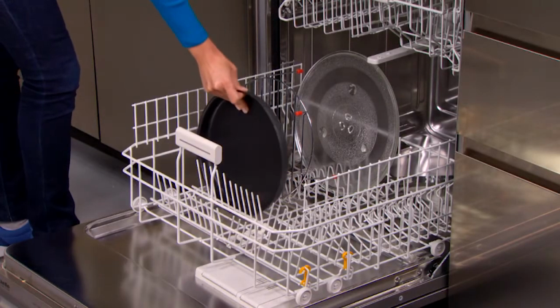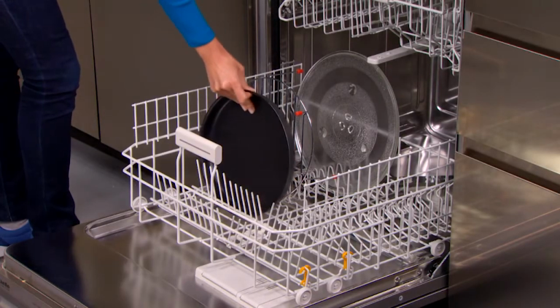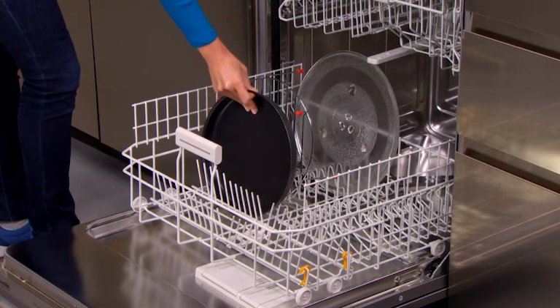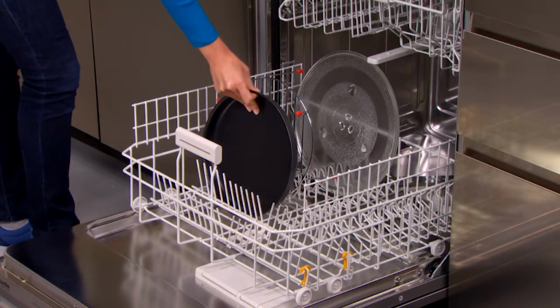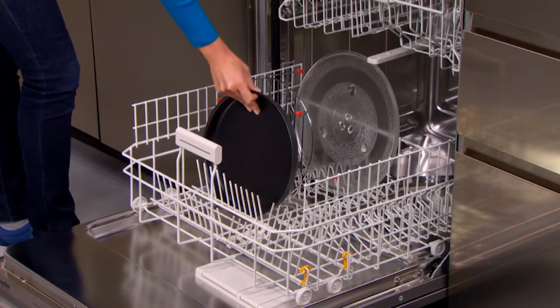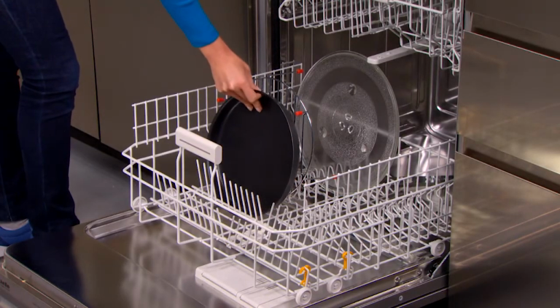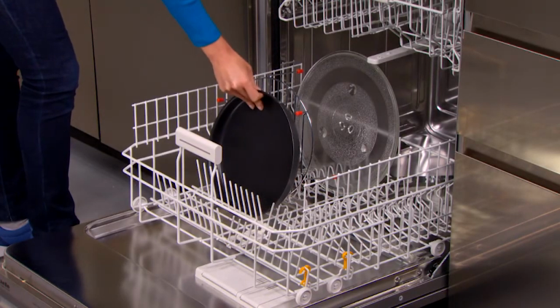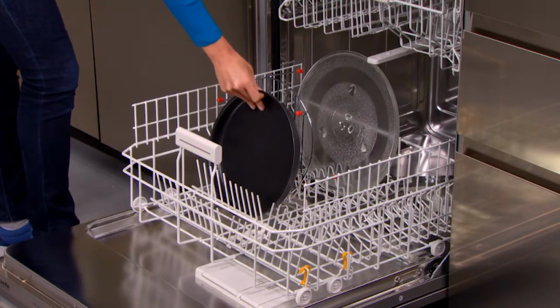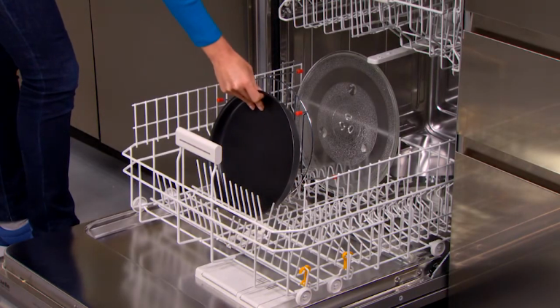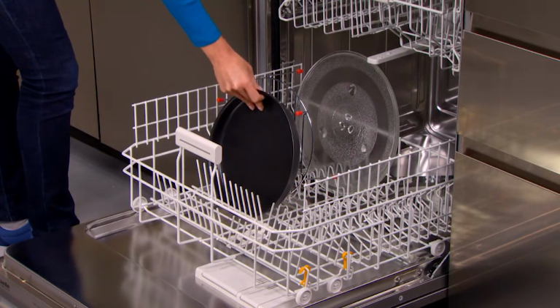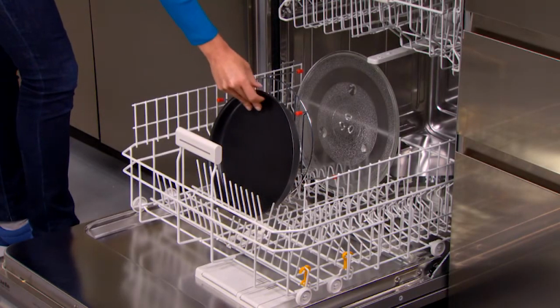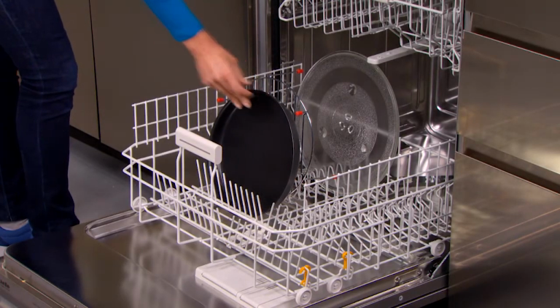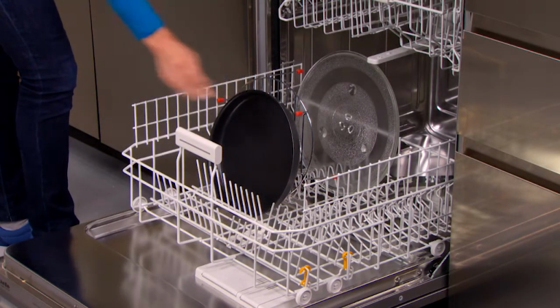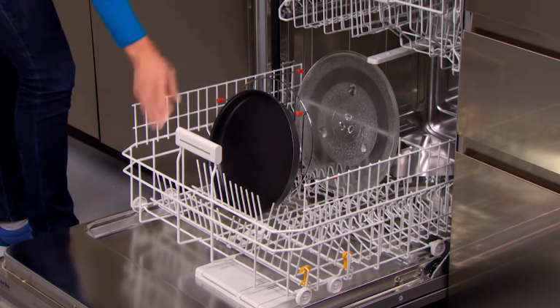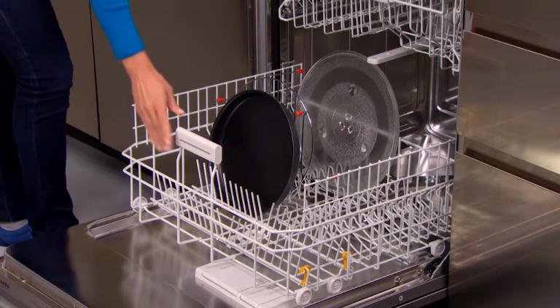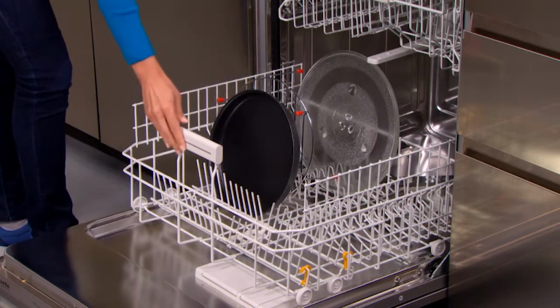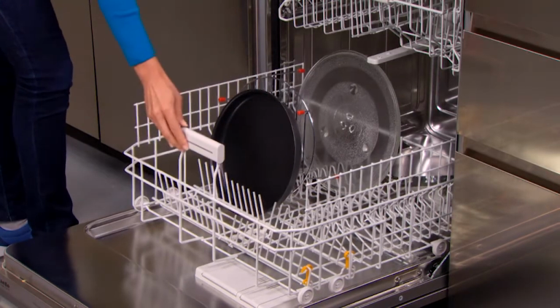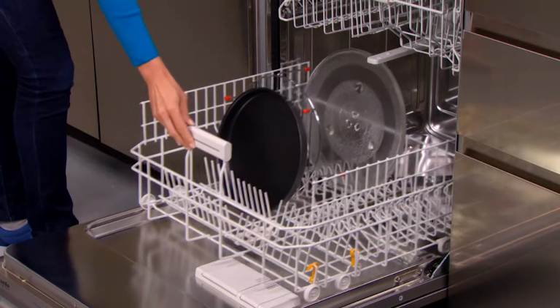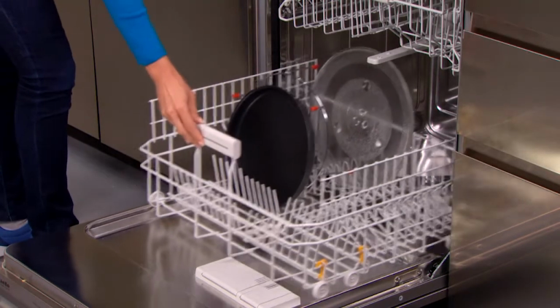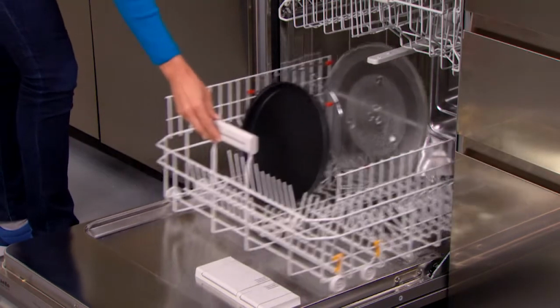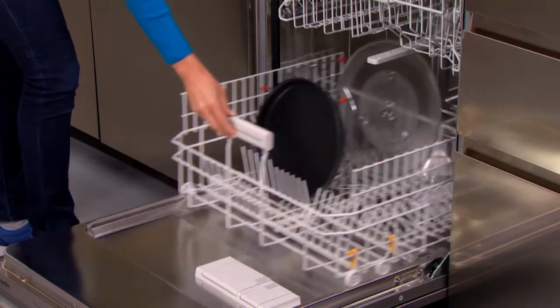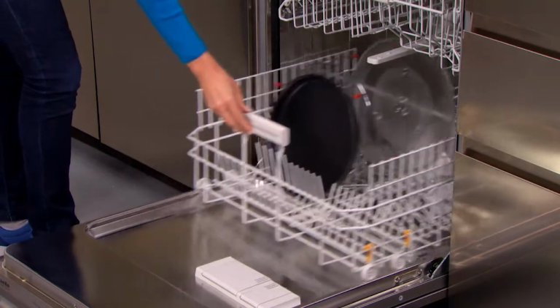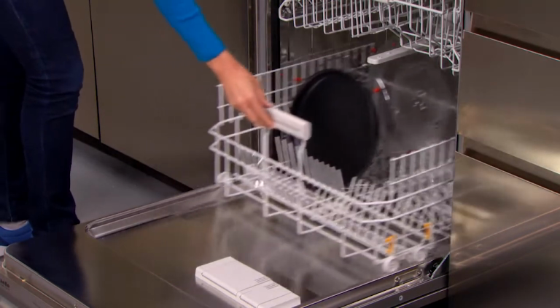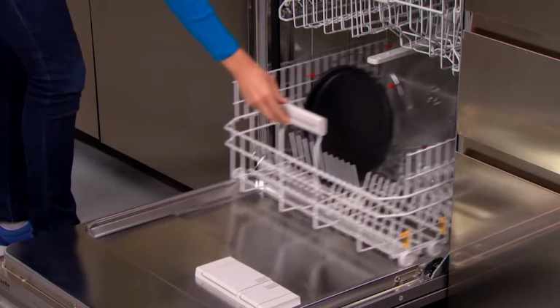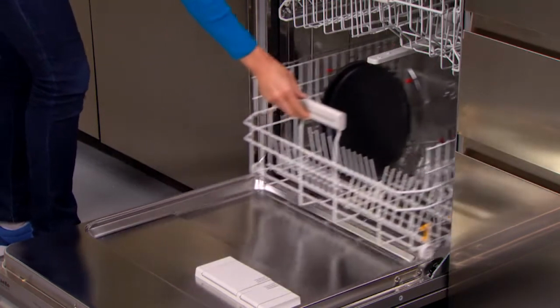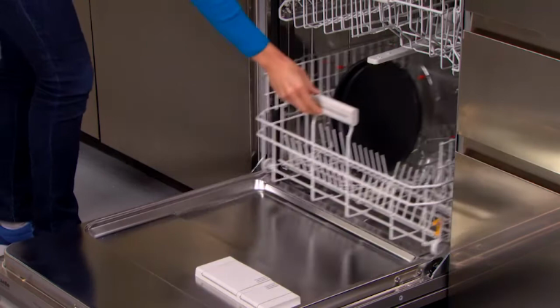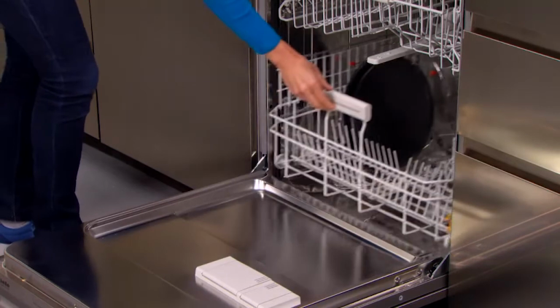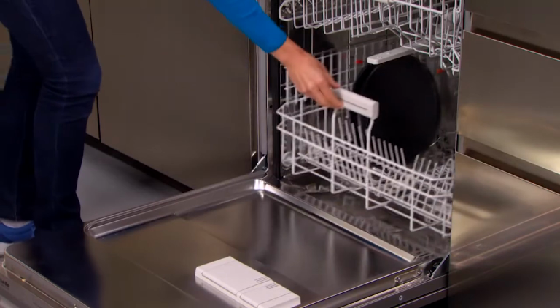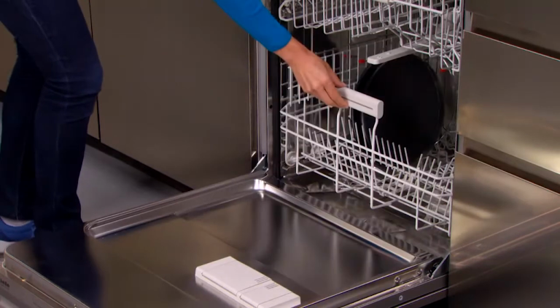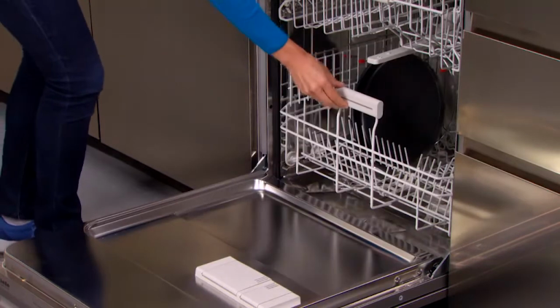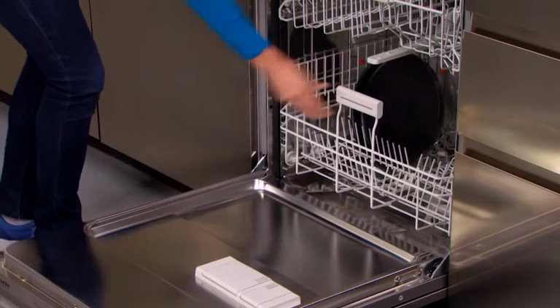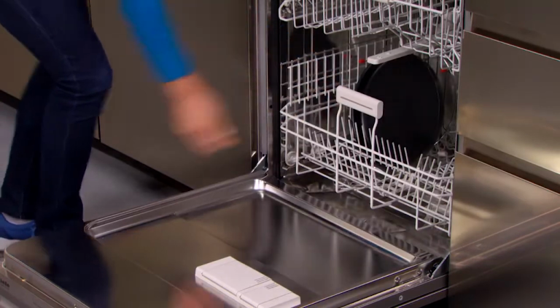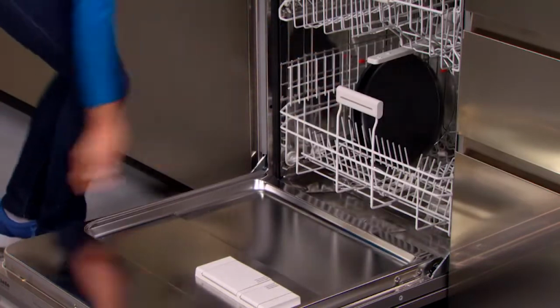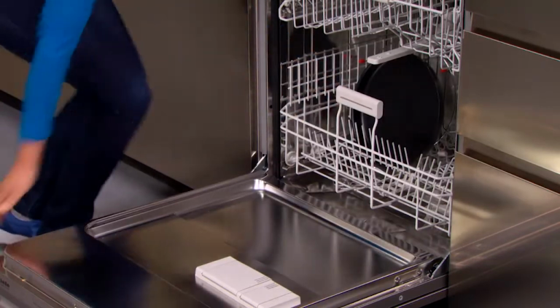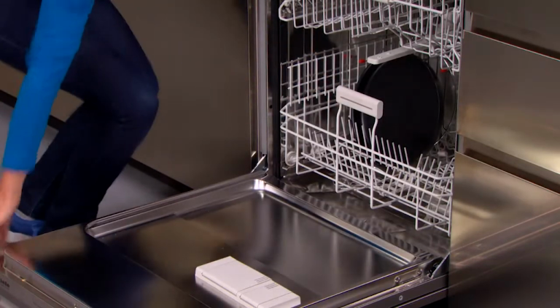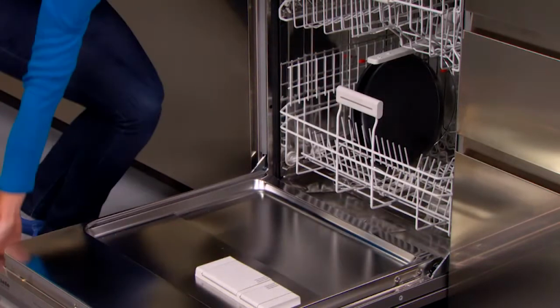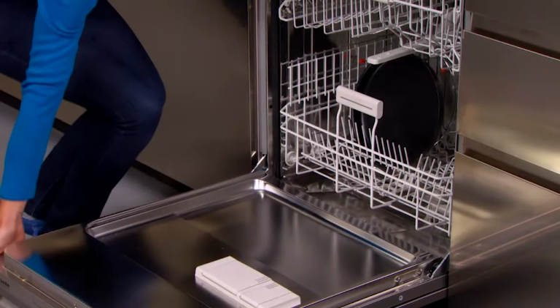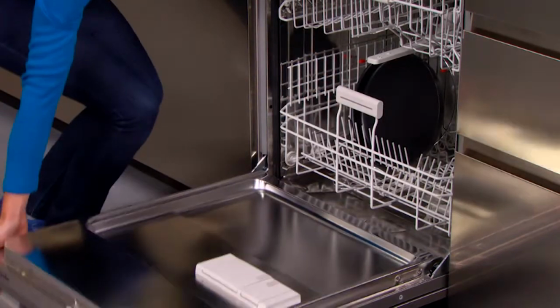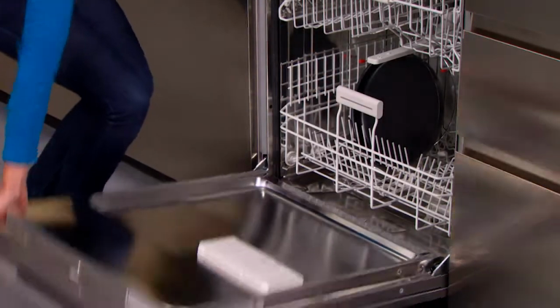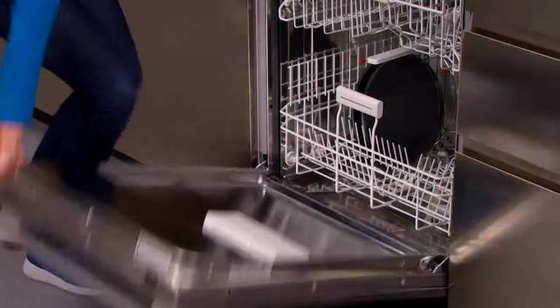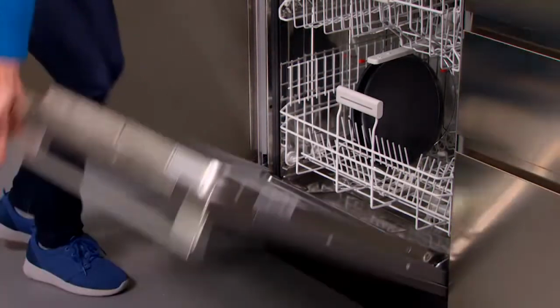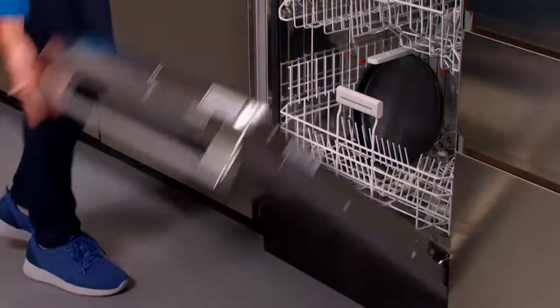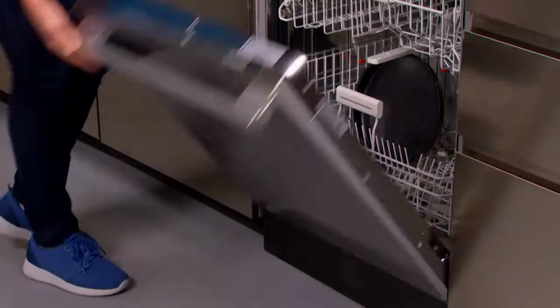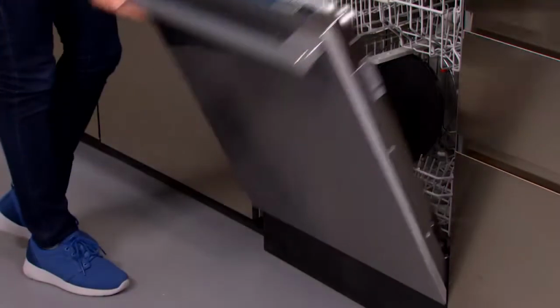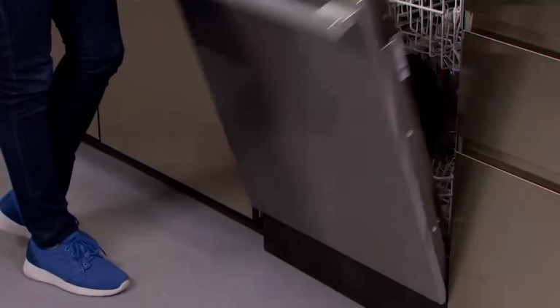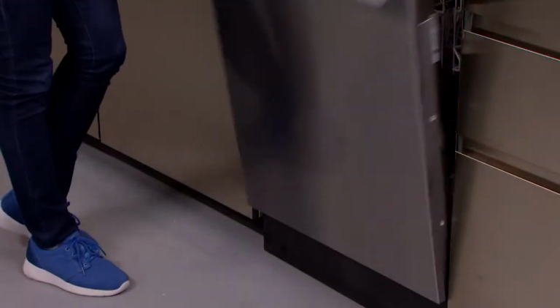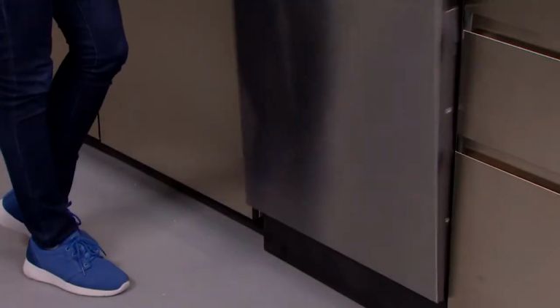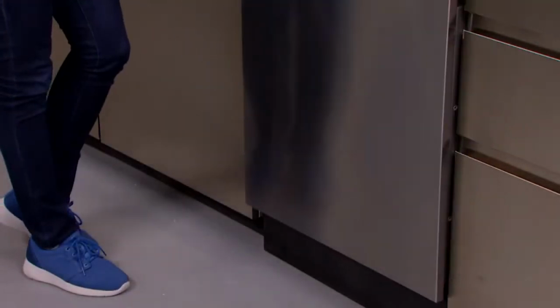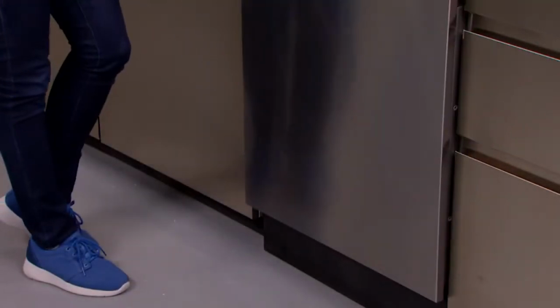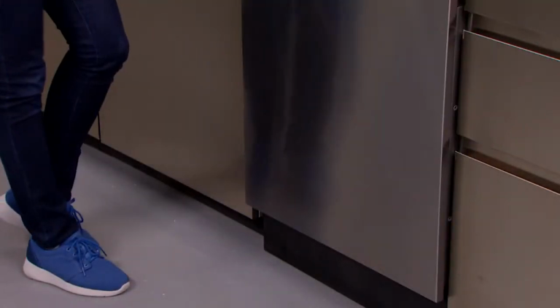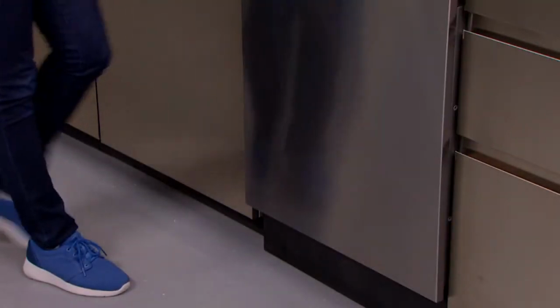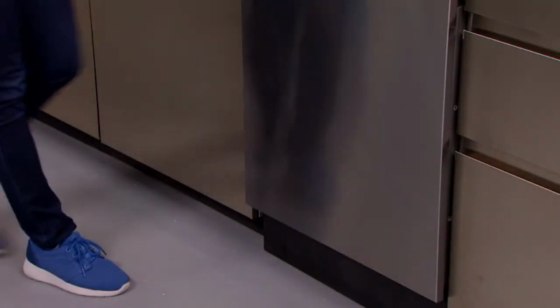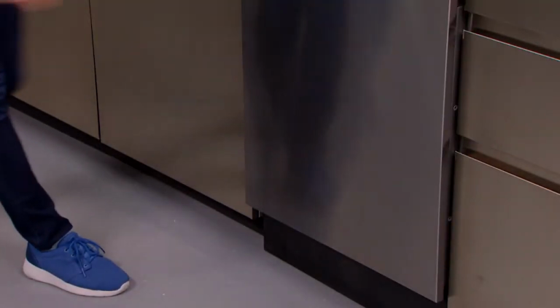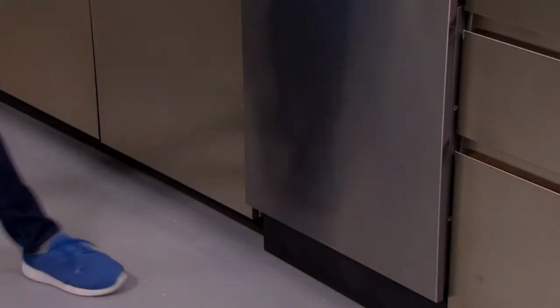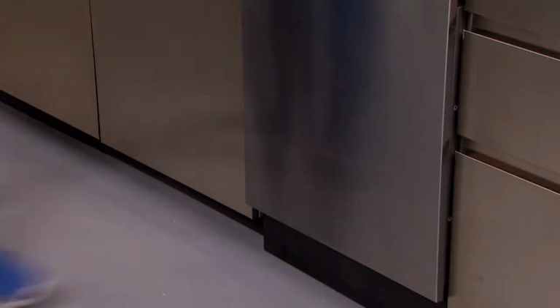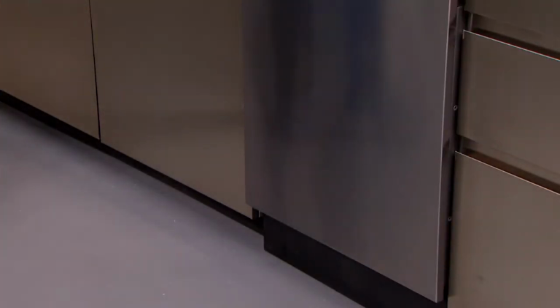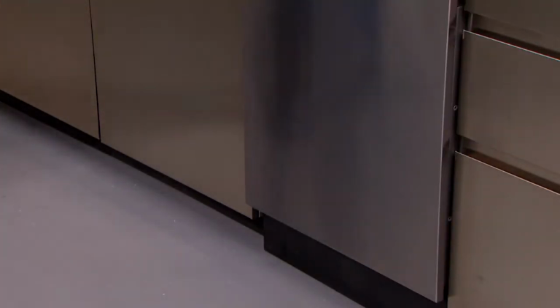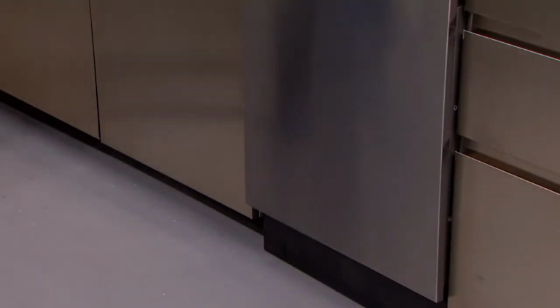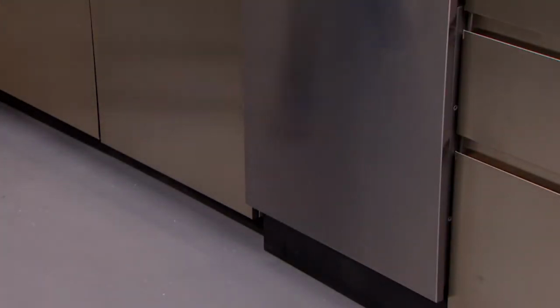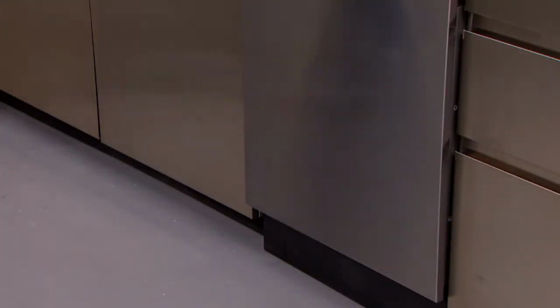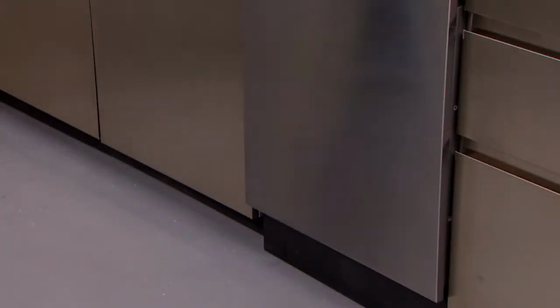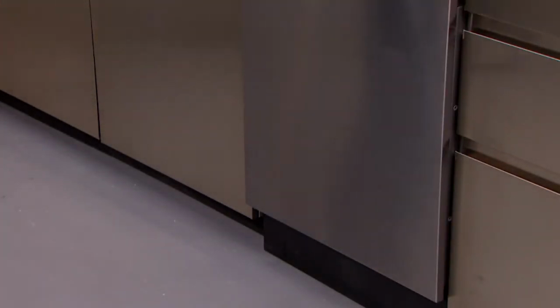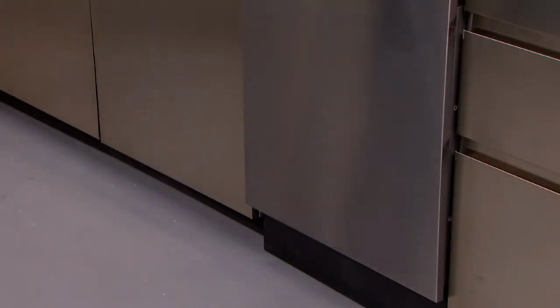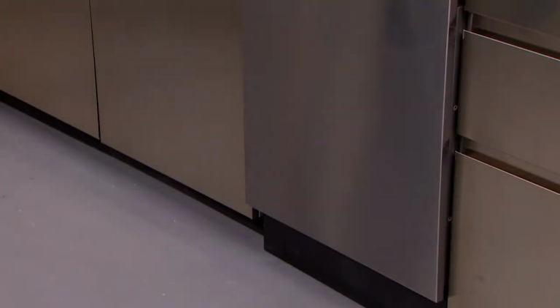An easy way to clean the air fryer rack, the glass tray, and the bake pan is to simply put them right in the dishwasher. They are all dishwasher safe.